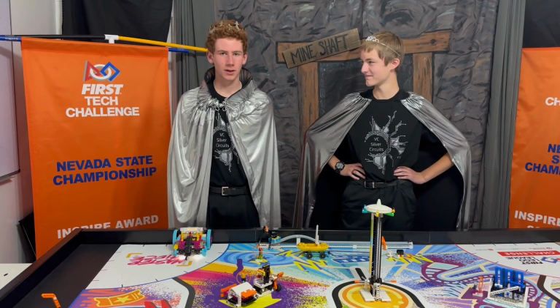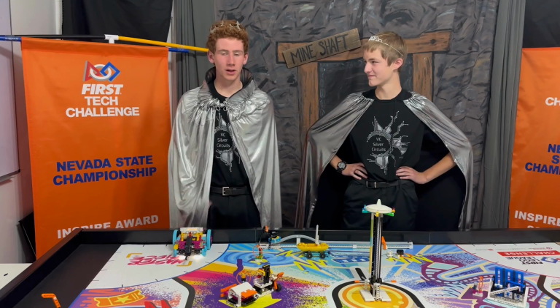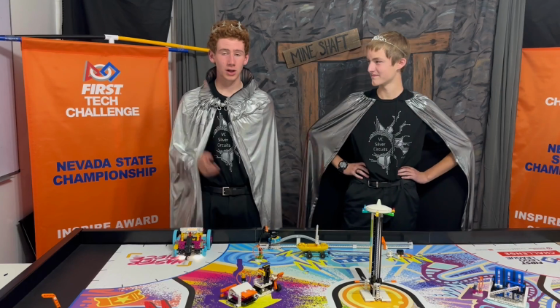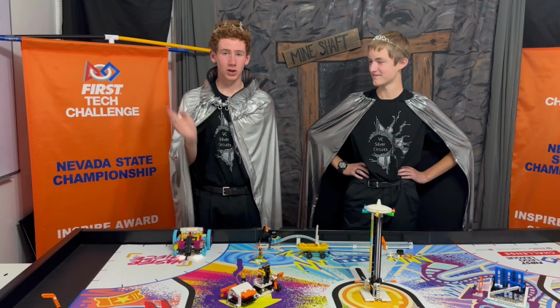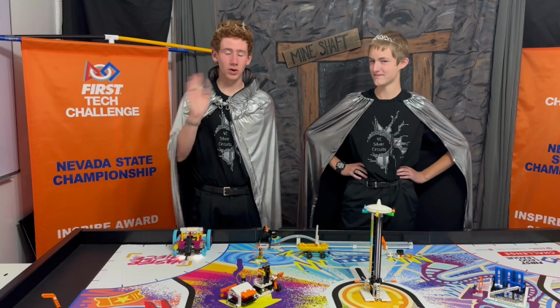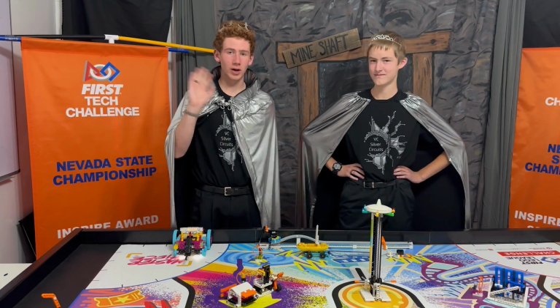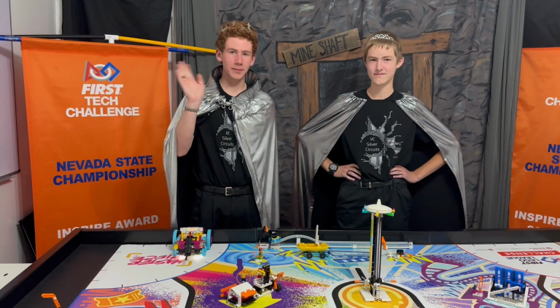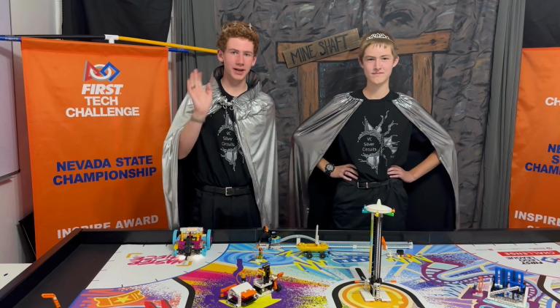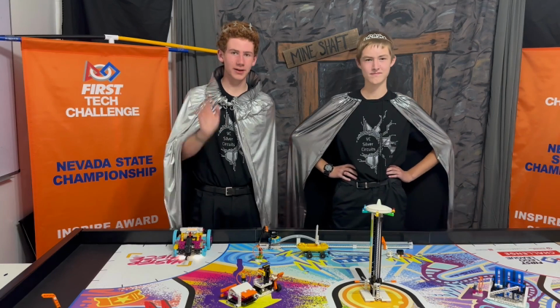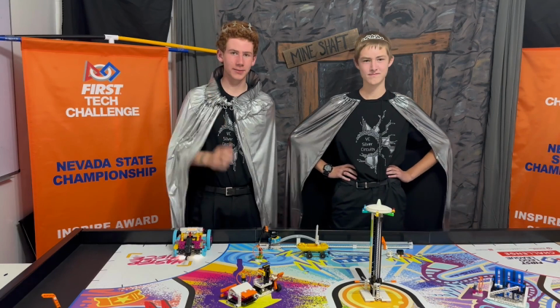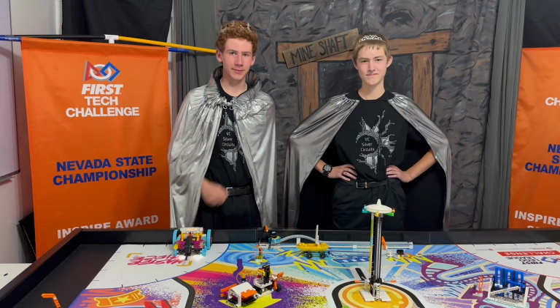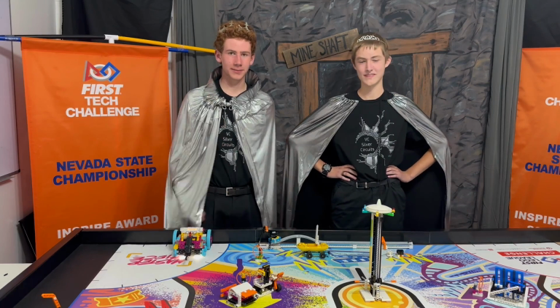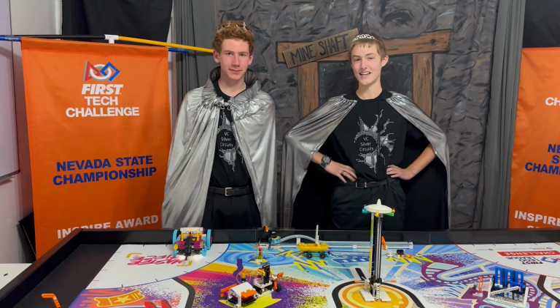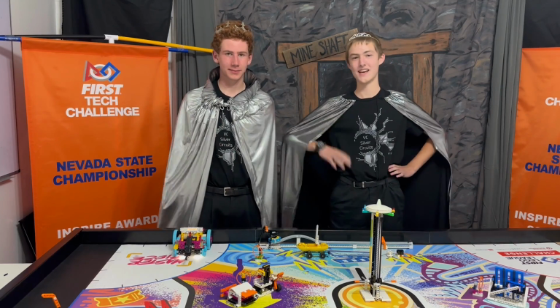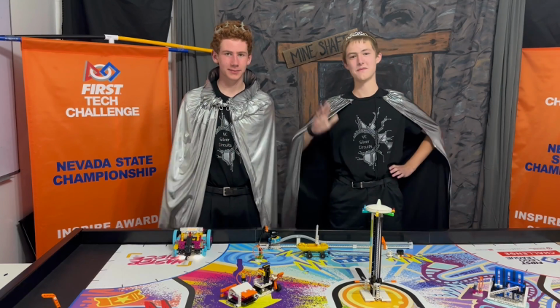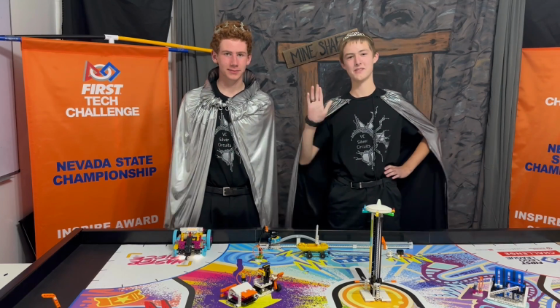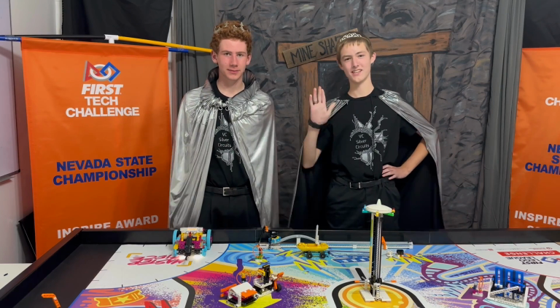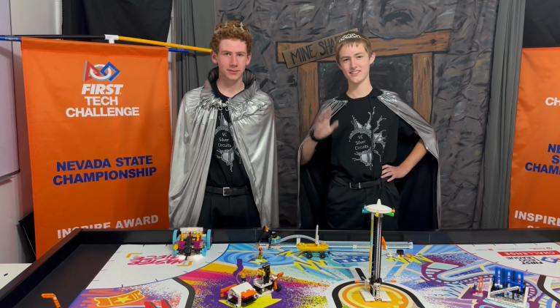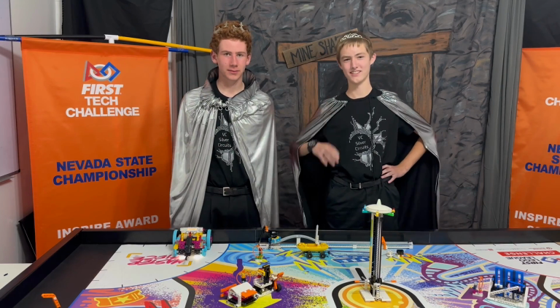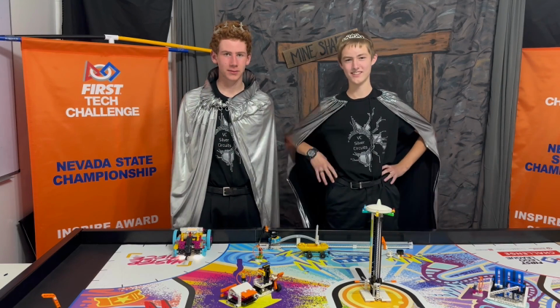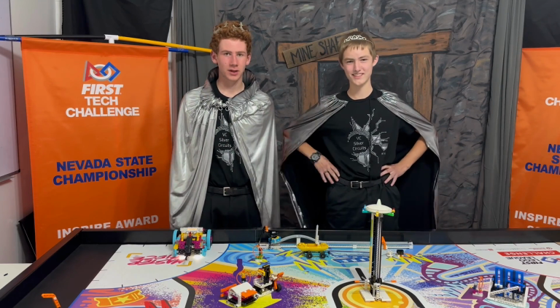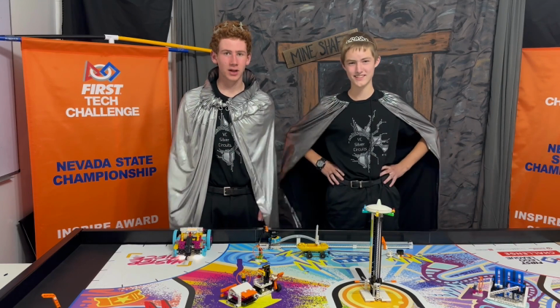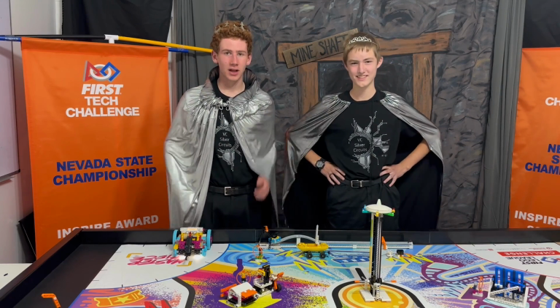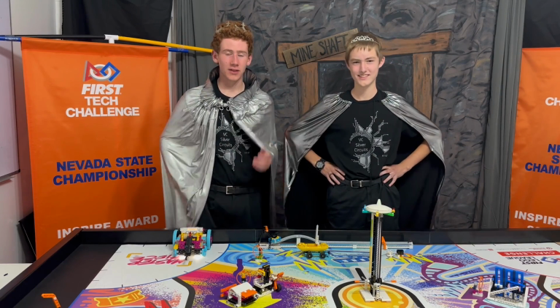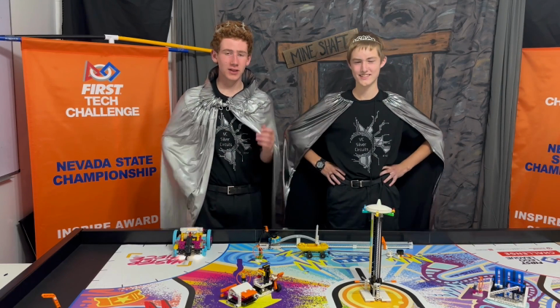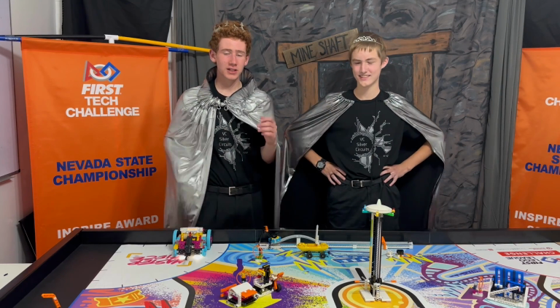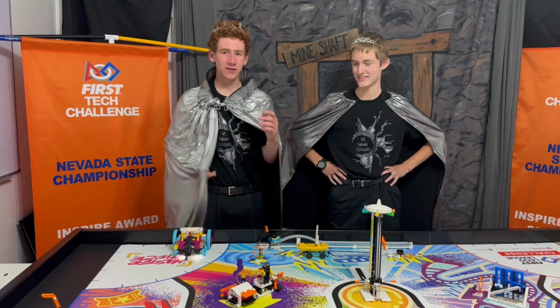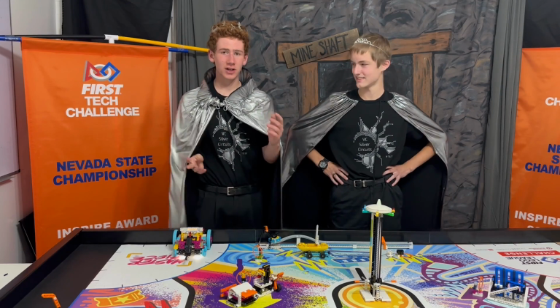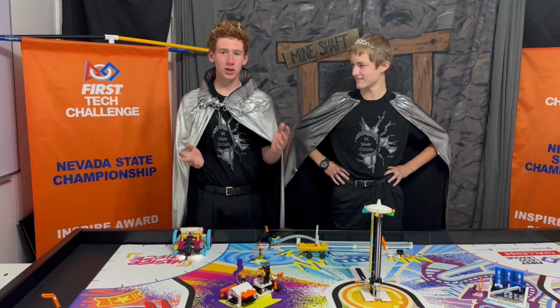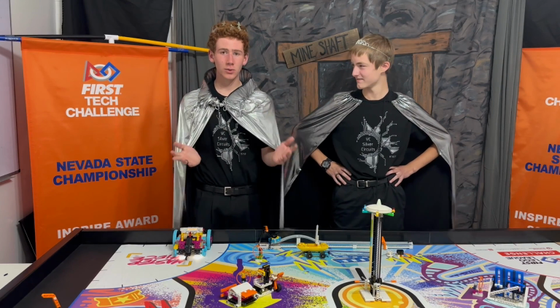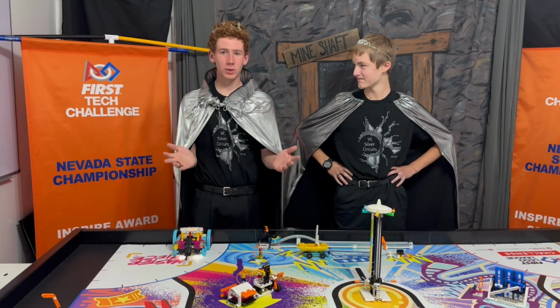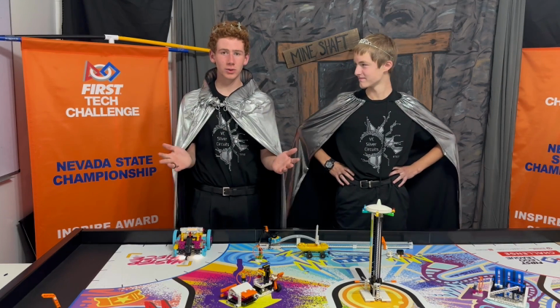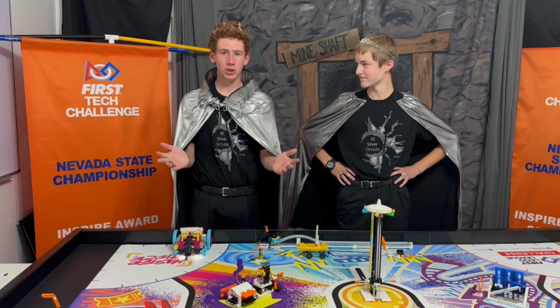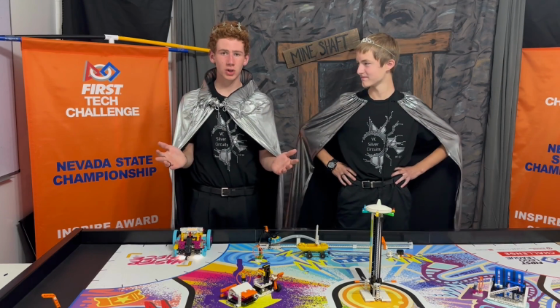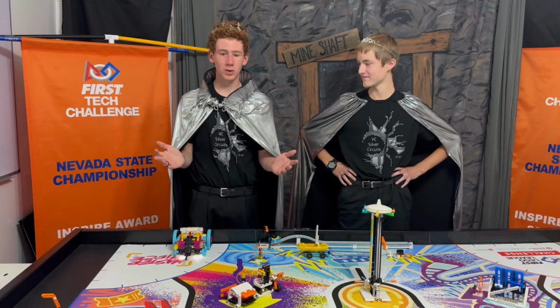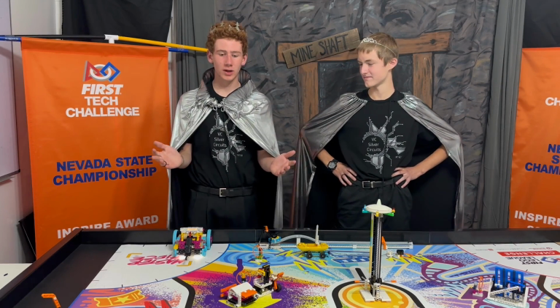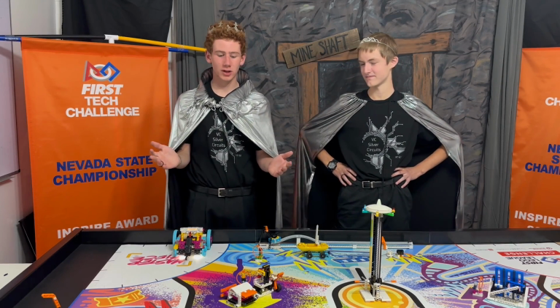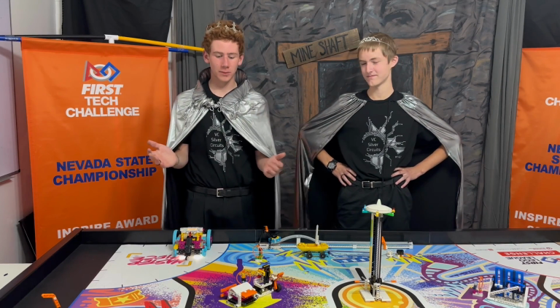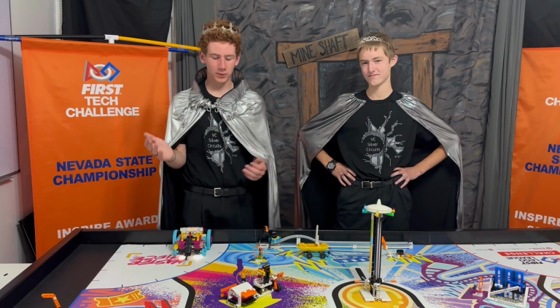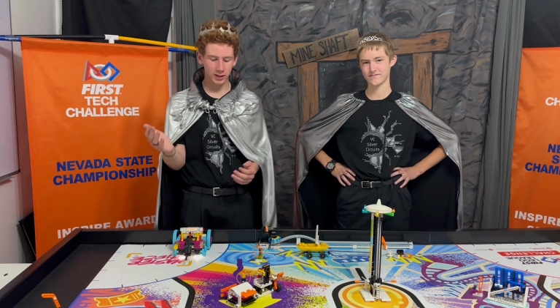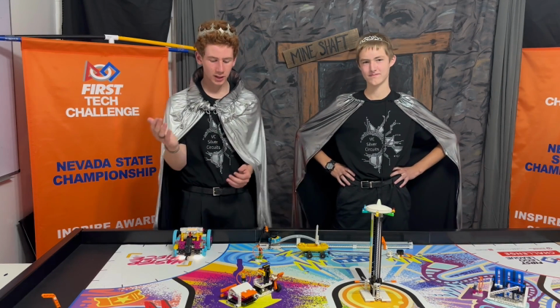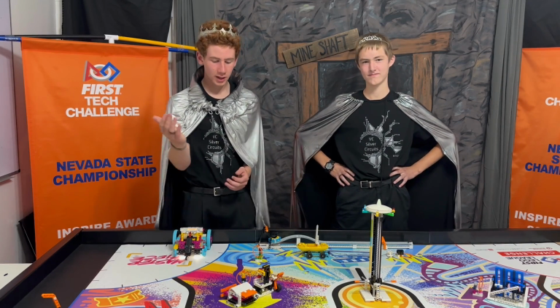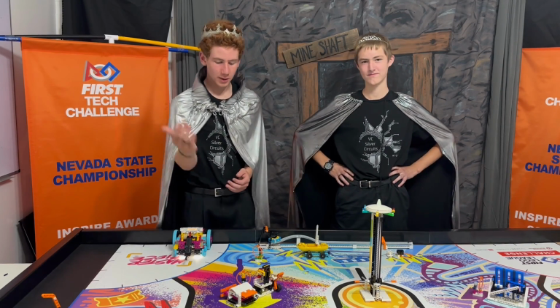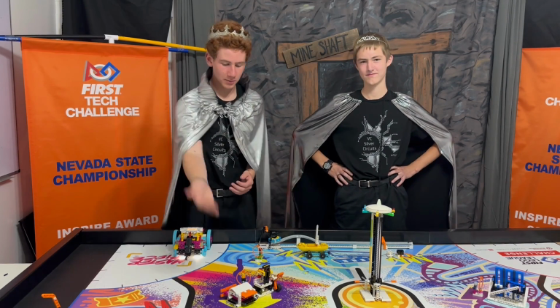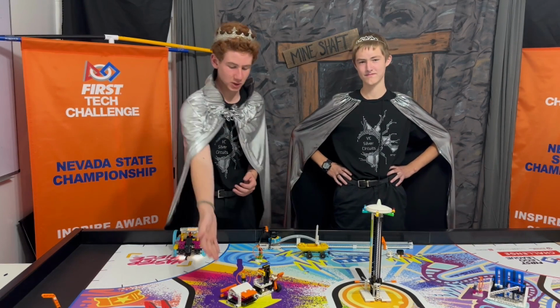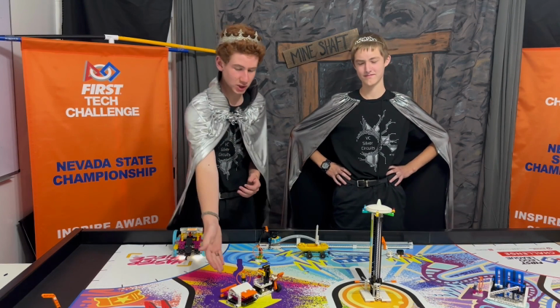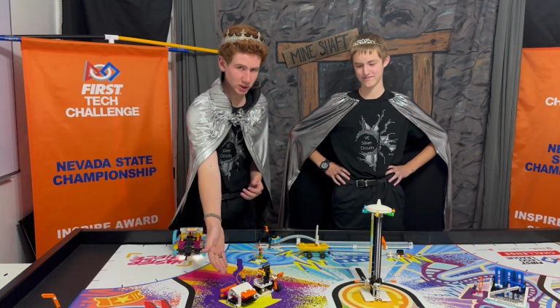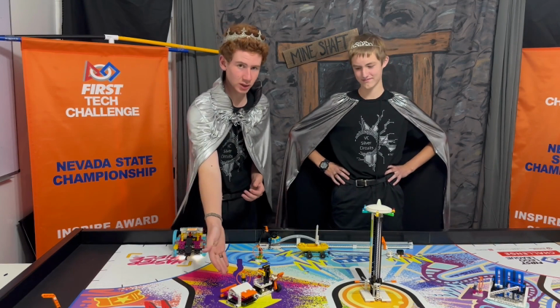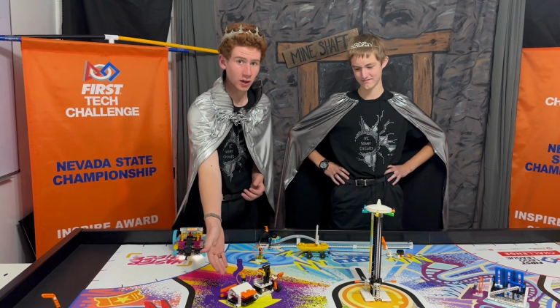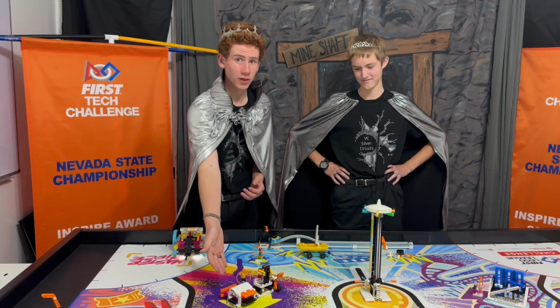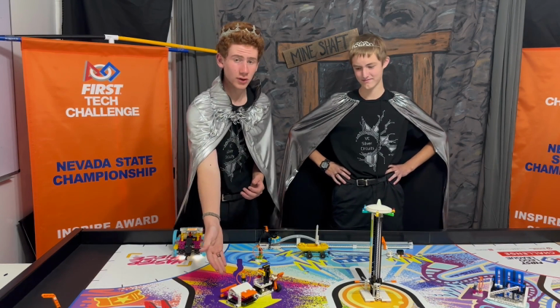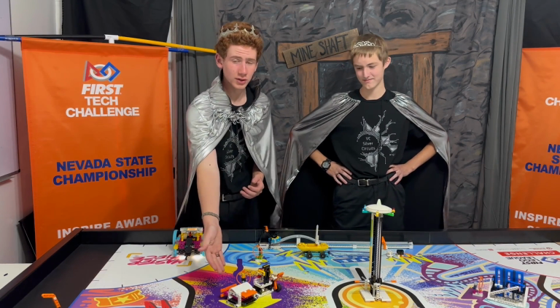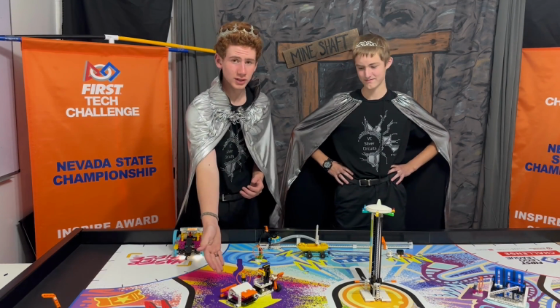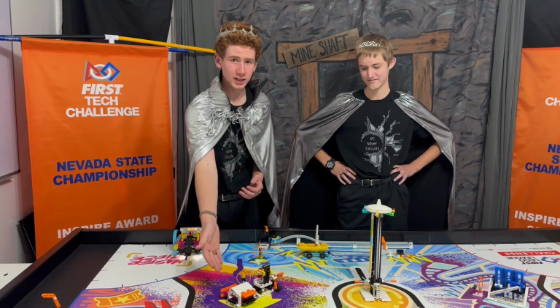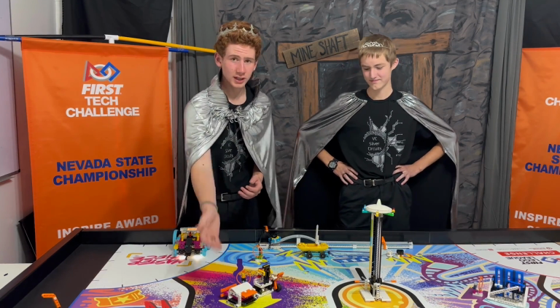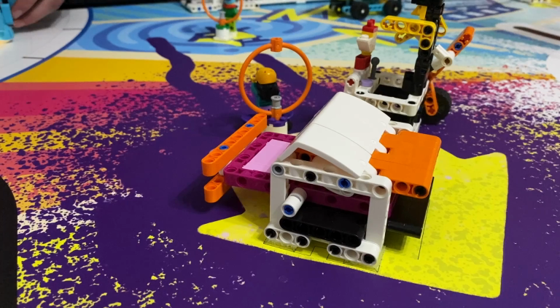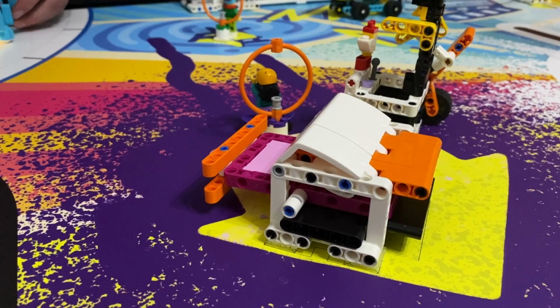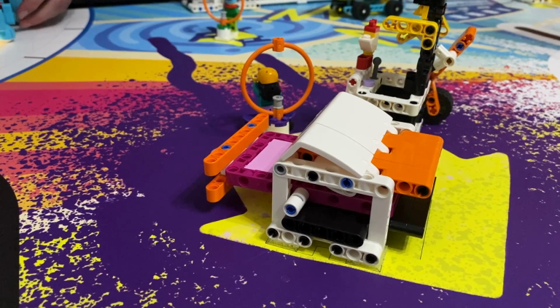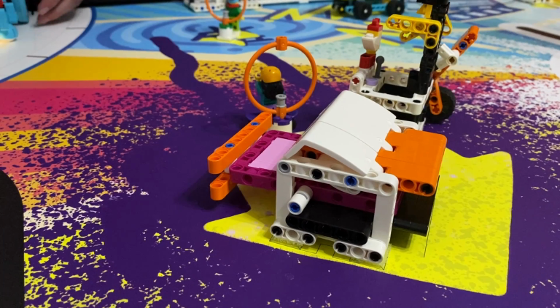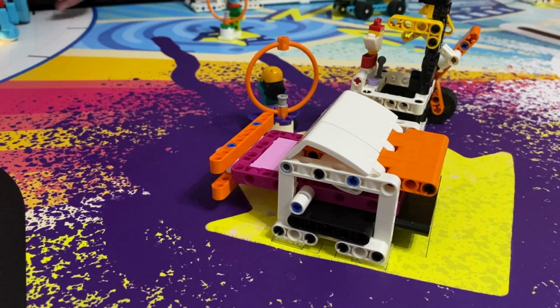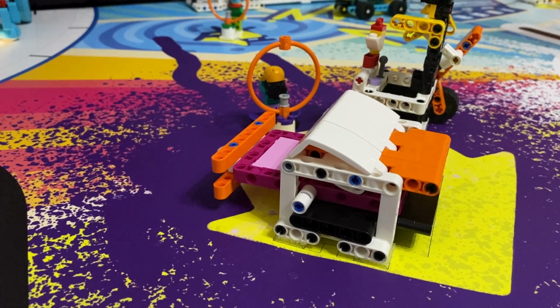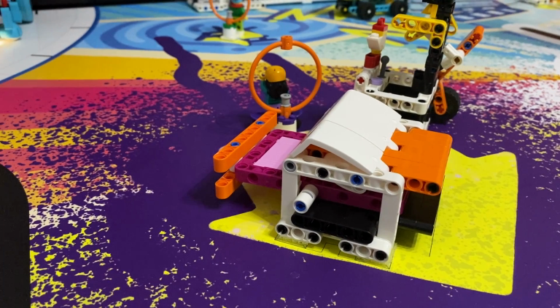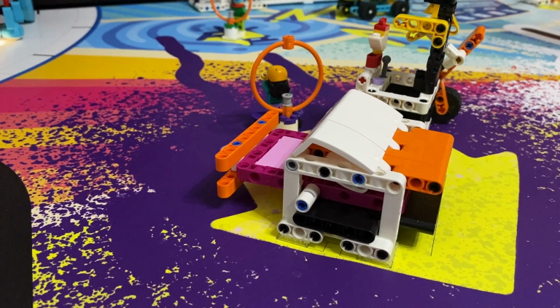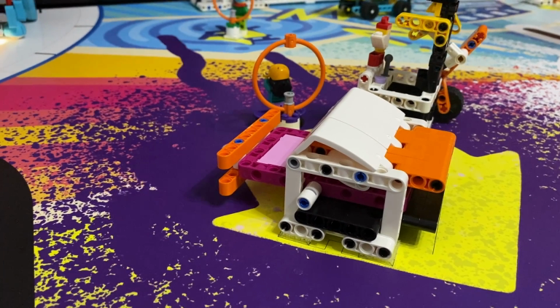Hello, I'm Adam. And I'm Tucker. In this video, we will show you how to complete Mission 13, Craft Creator.